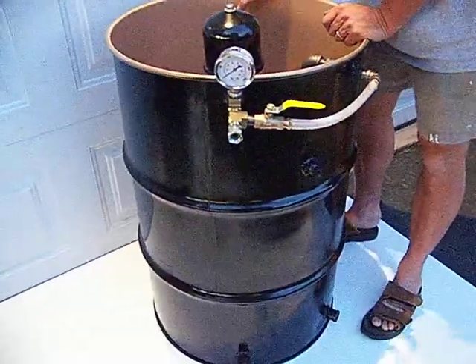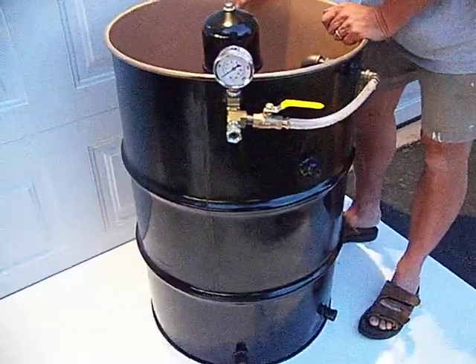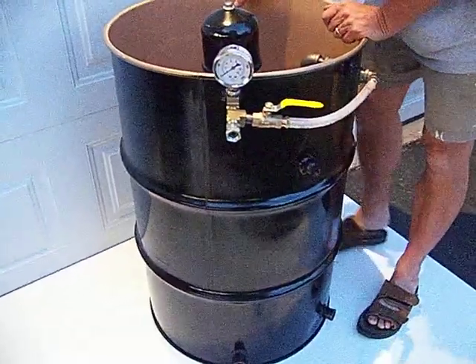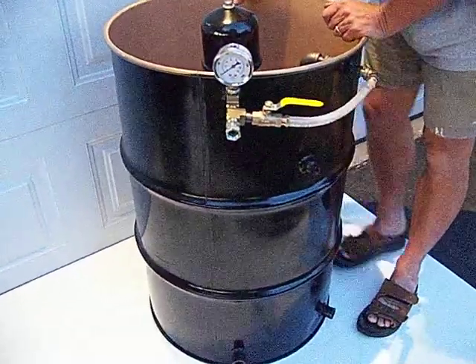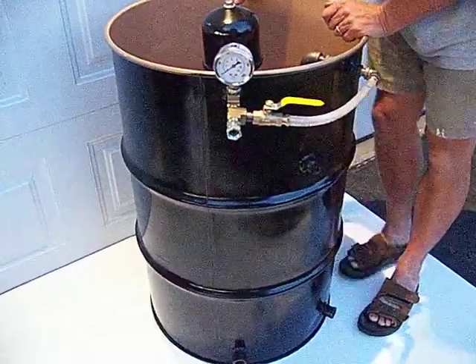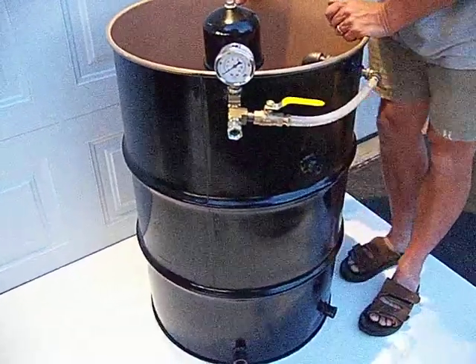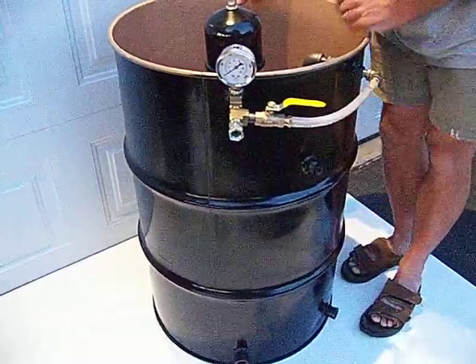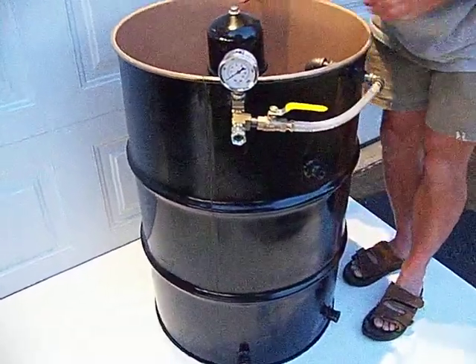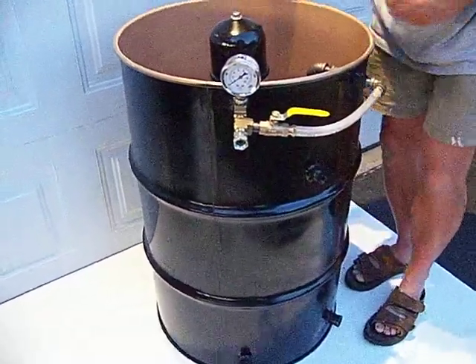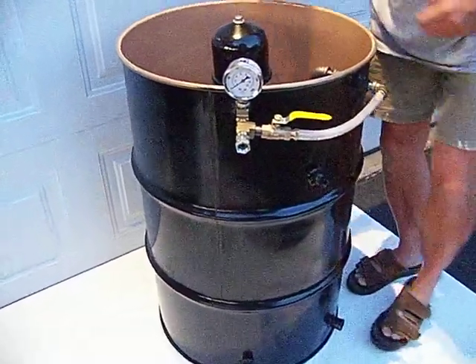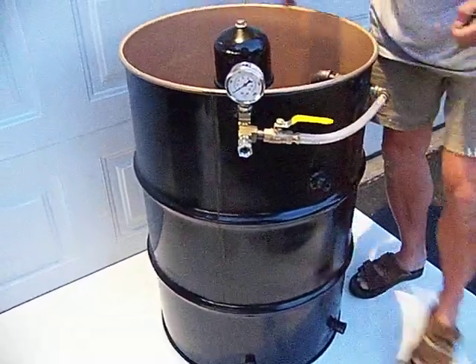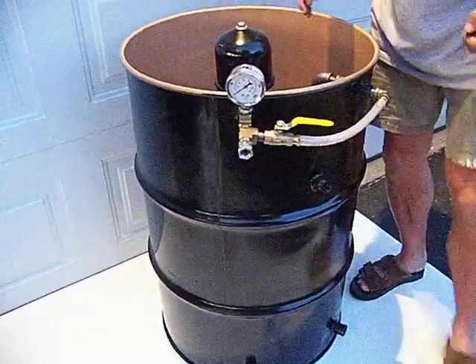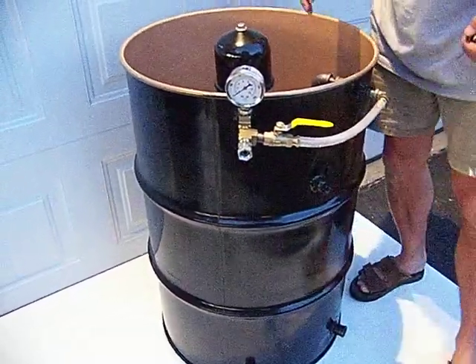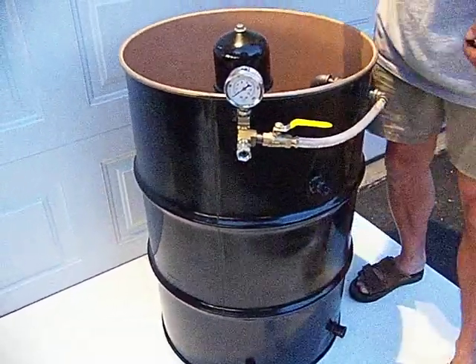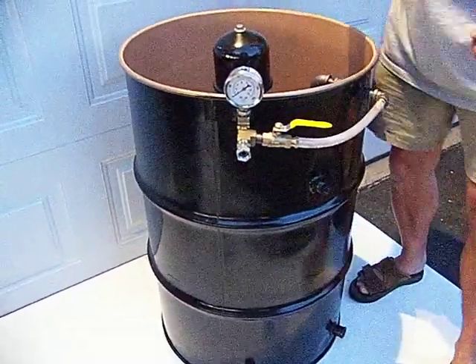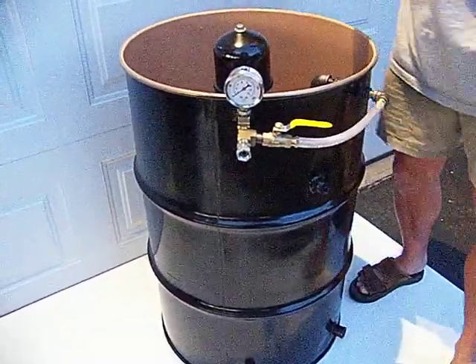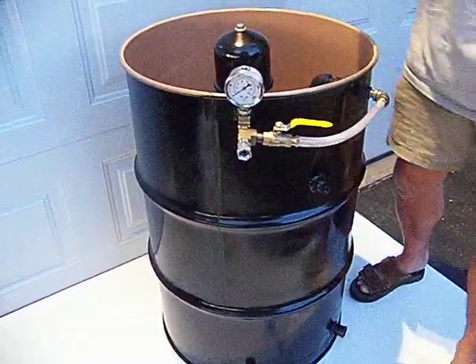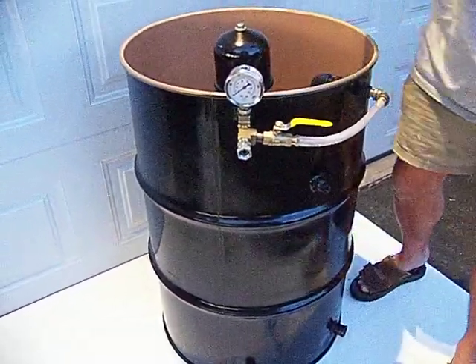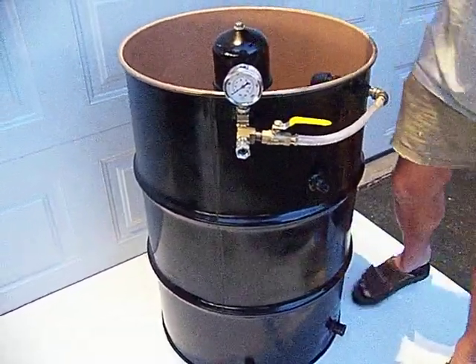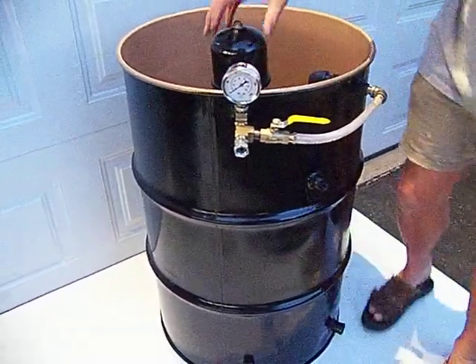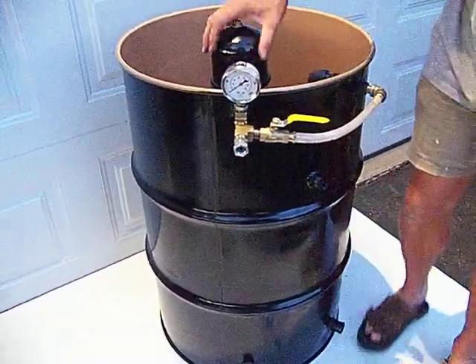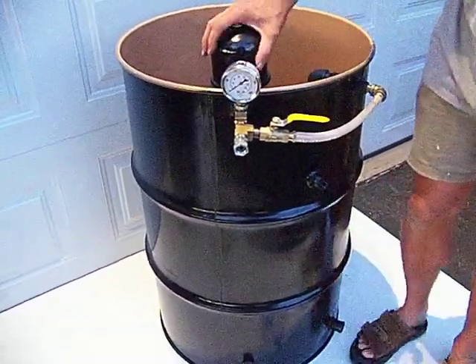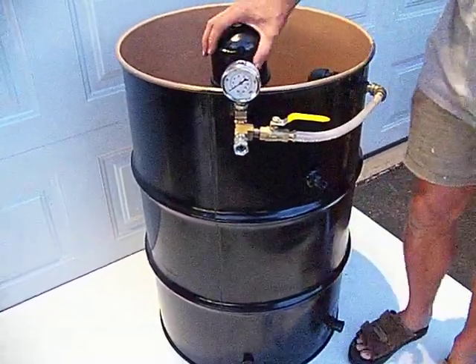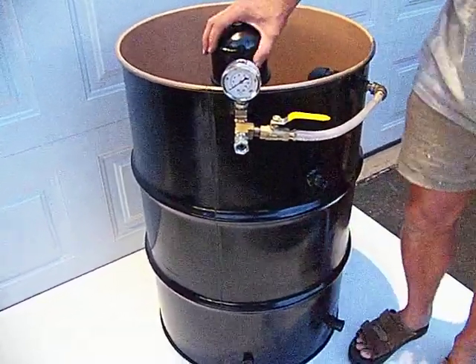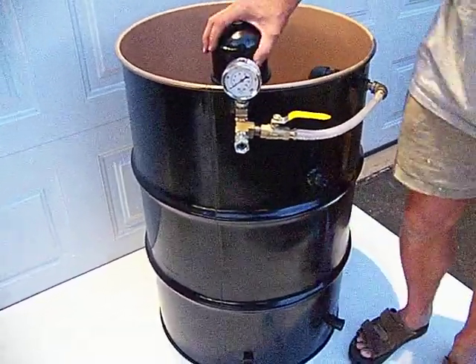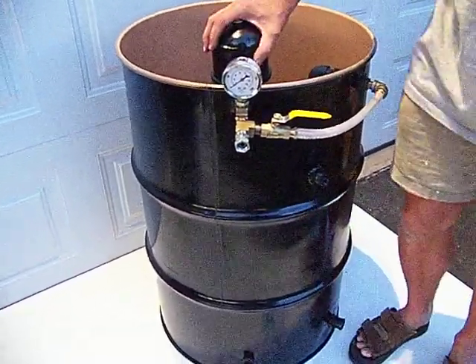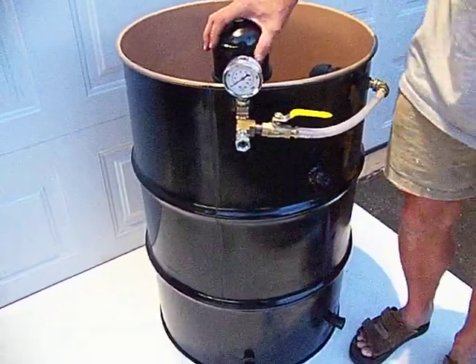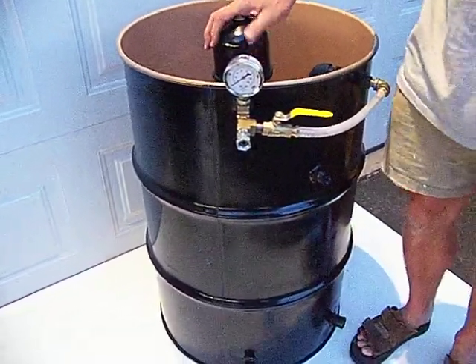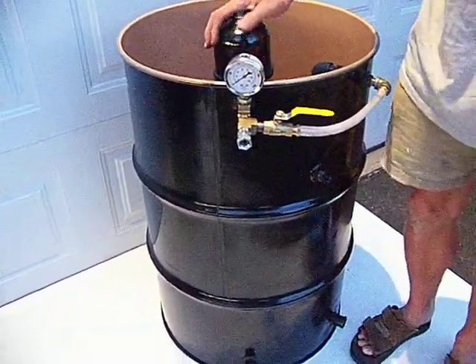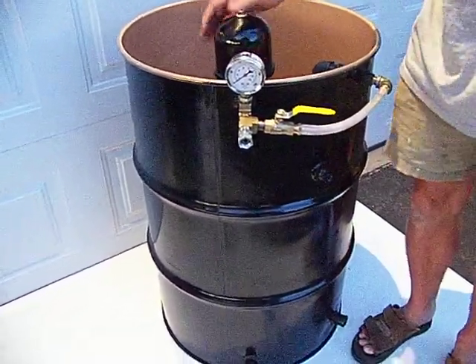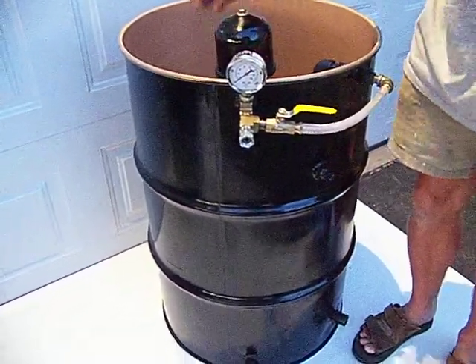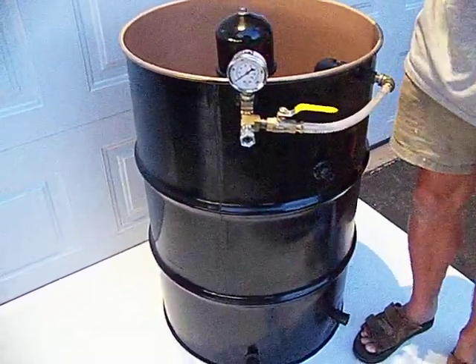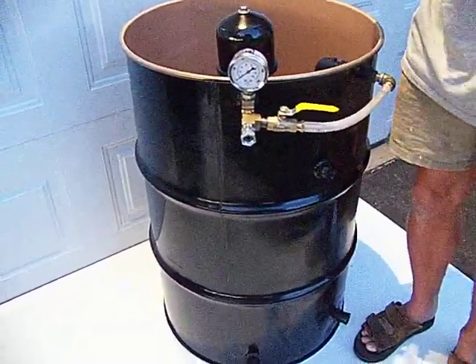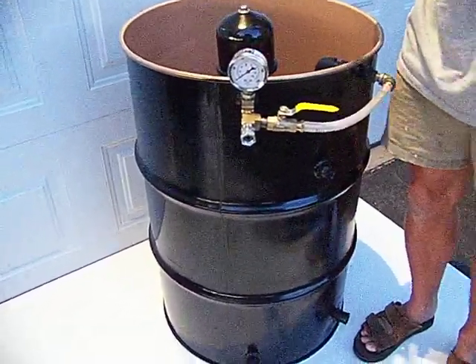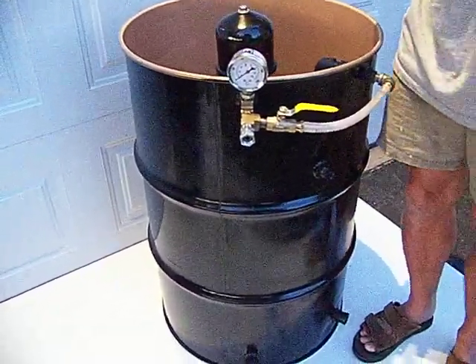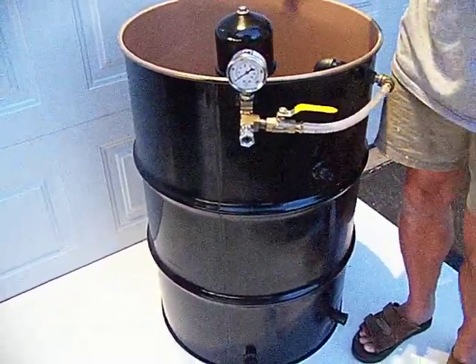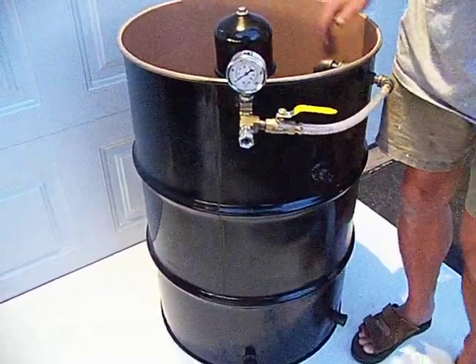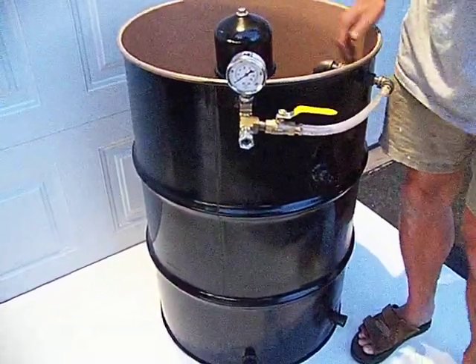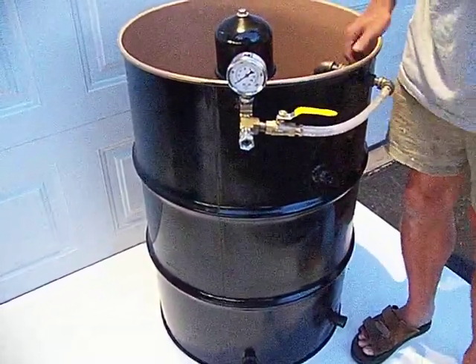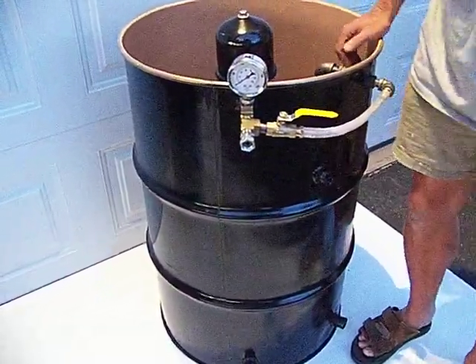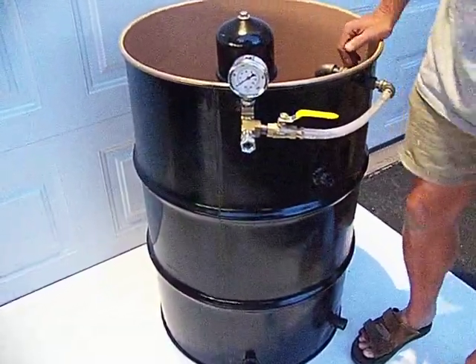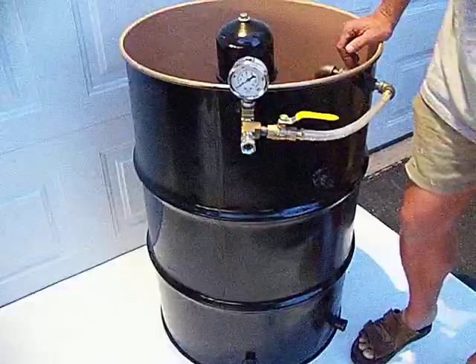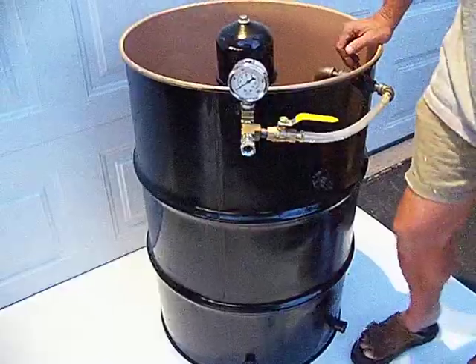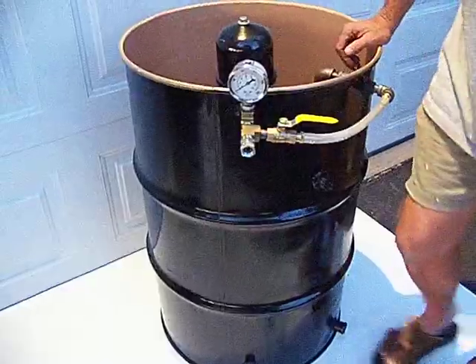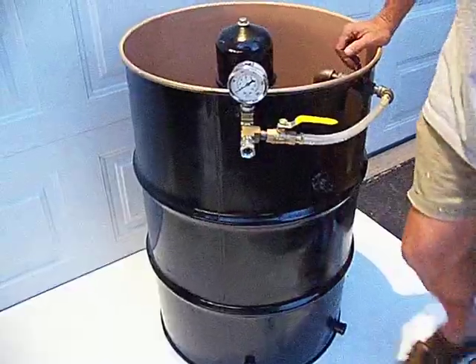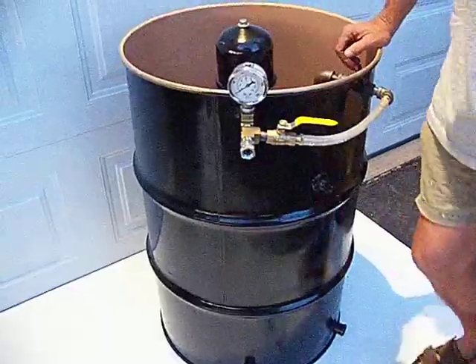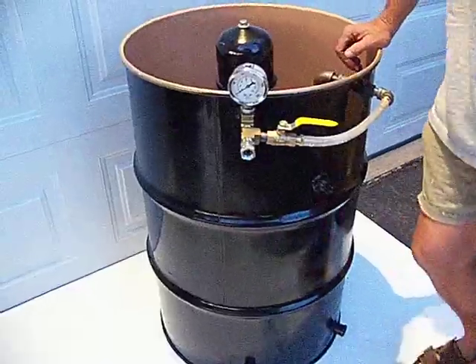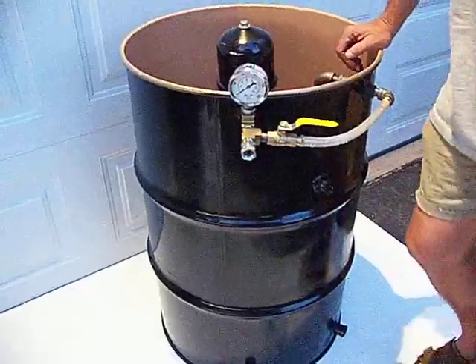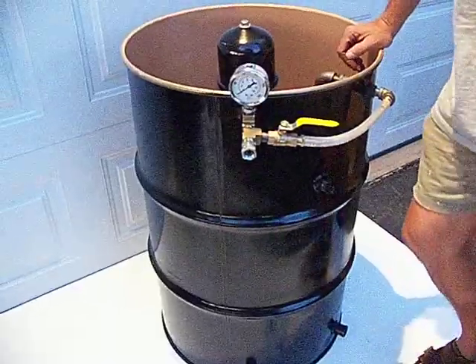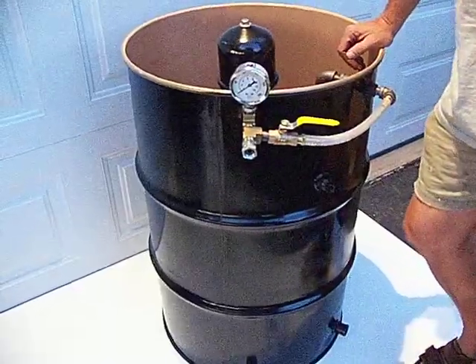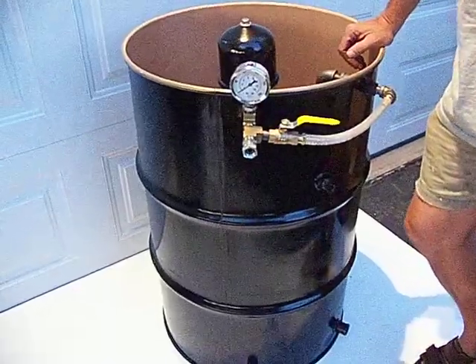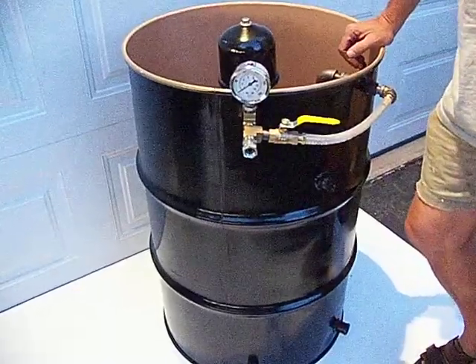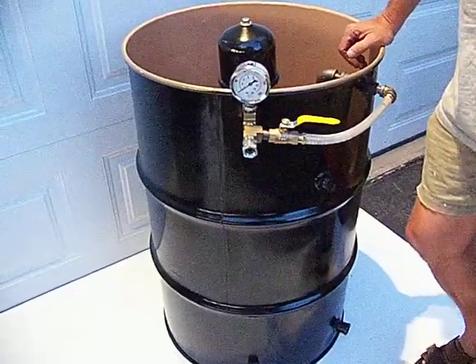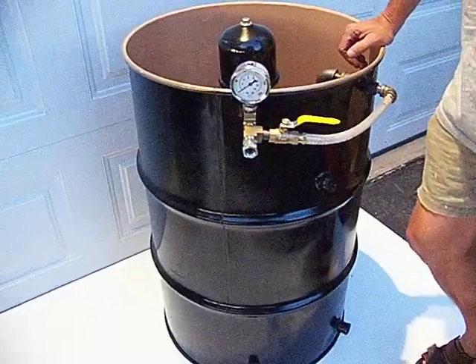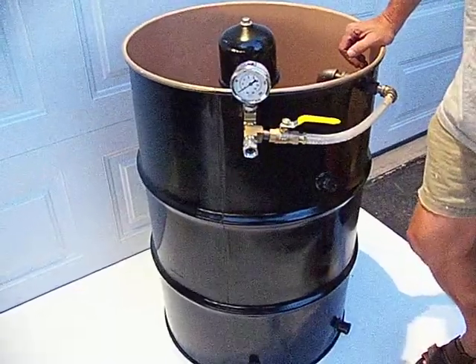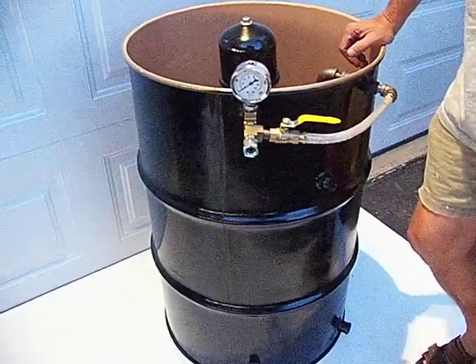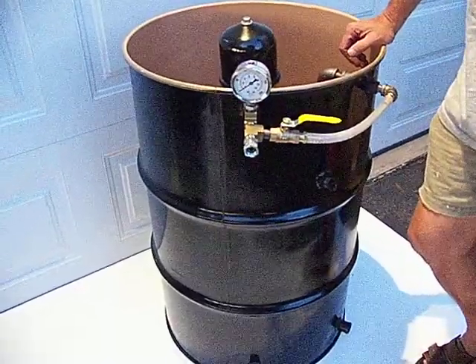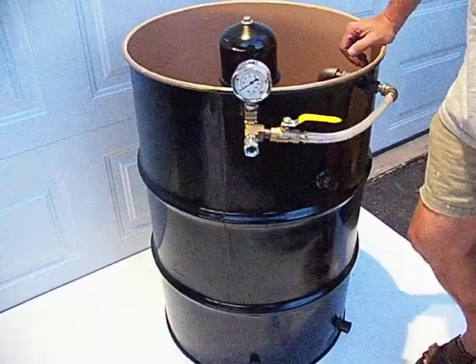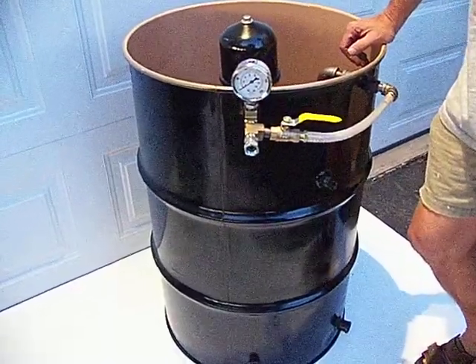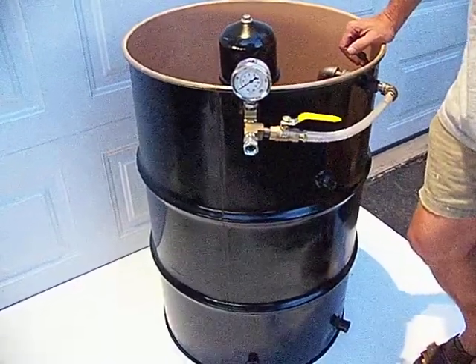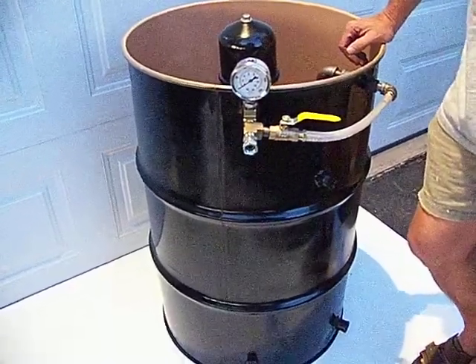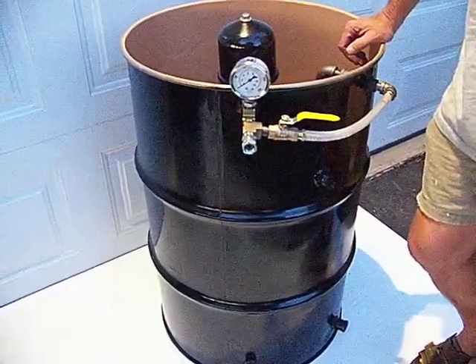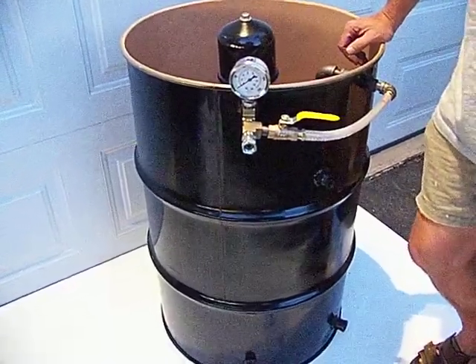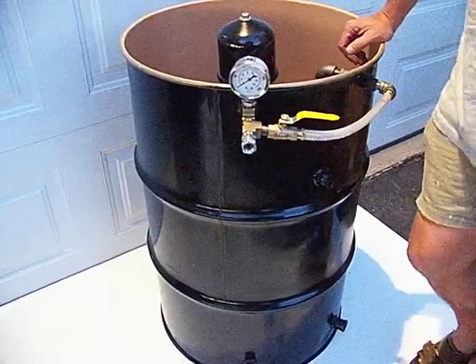Okay, folks, here we are at PA Biodiesel Supply. We're going to show you a couple different ways of mounting your centrifuge.